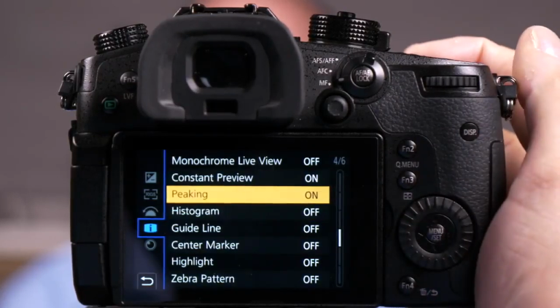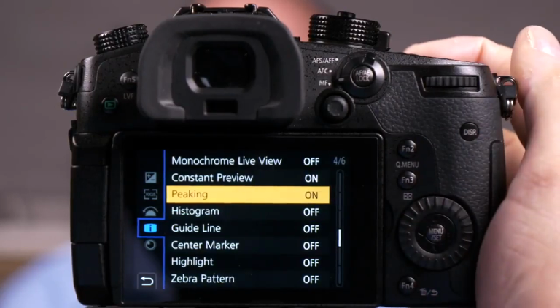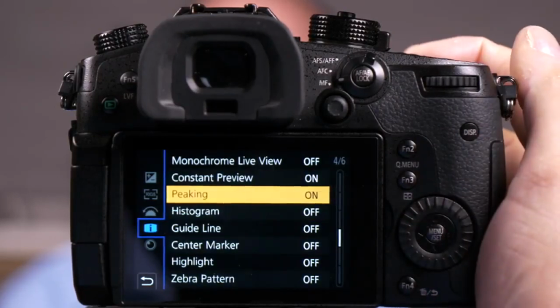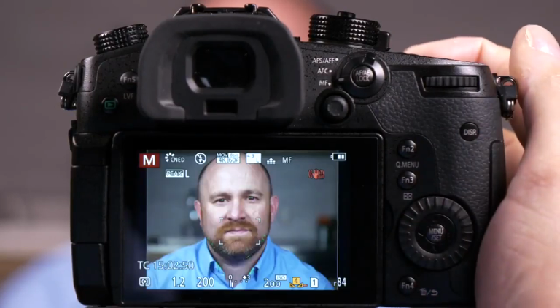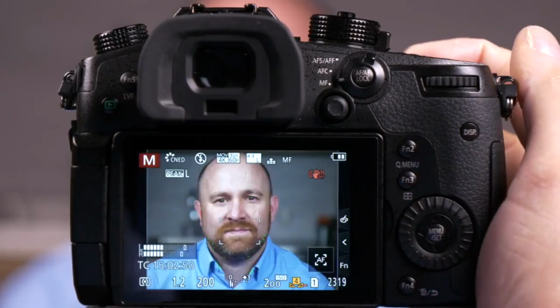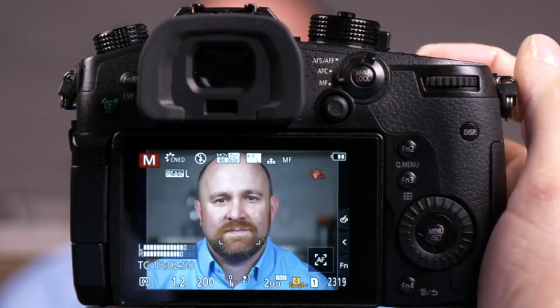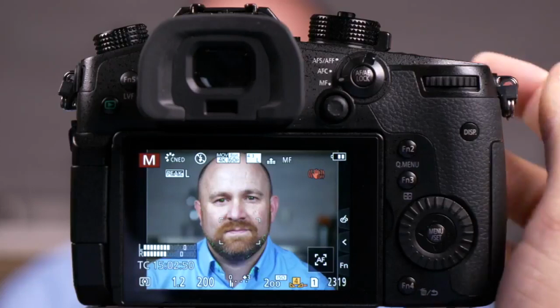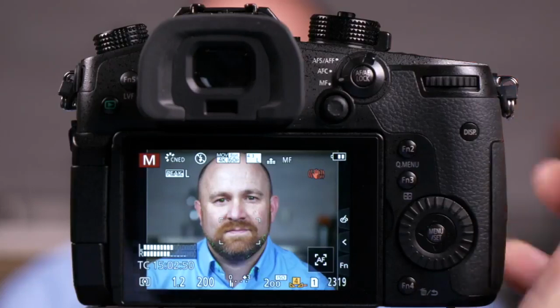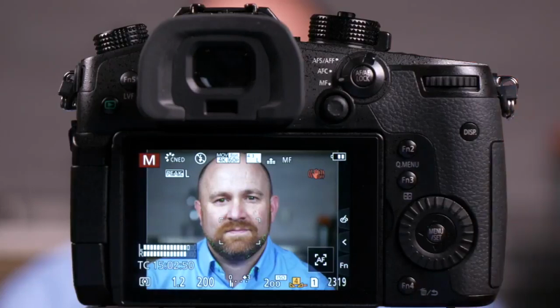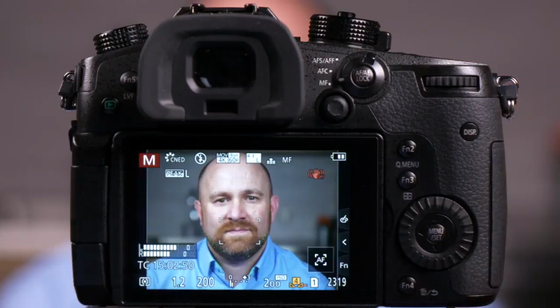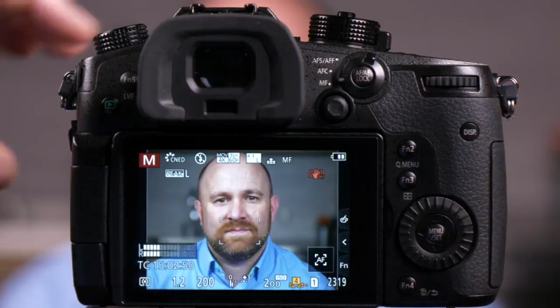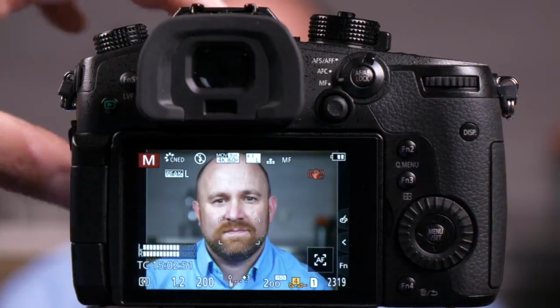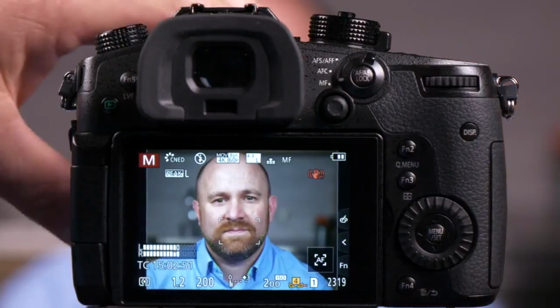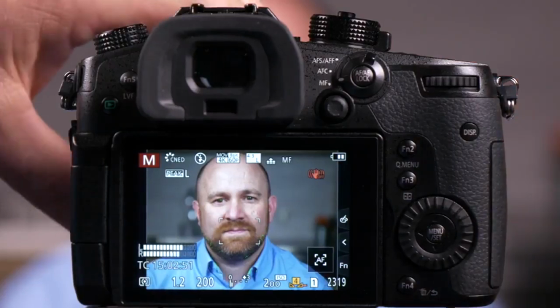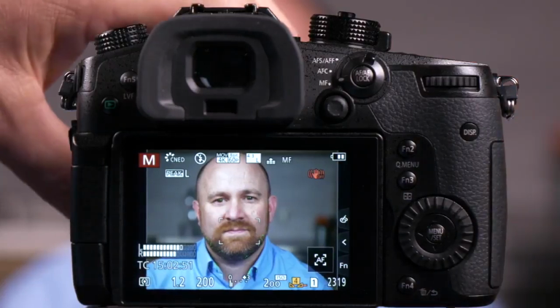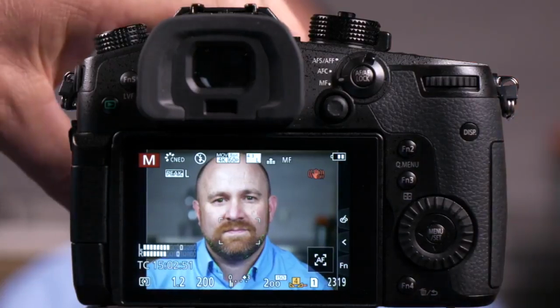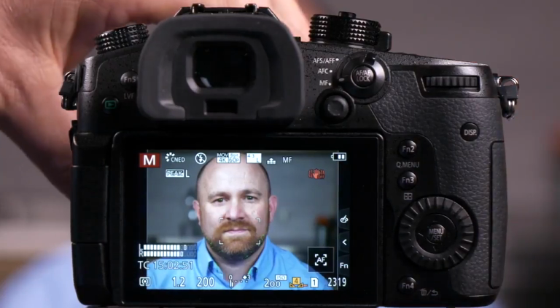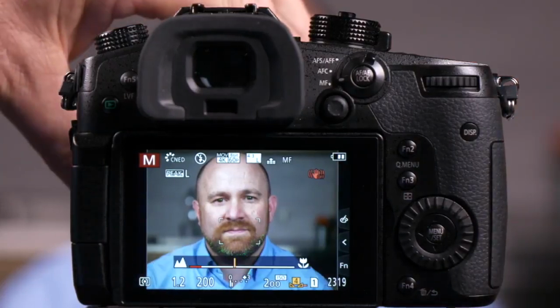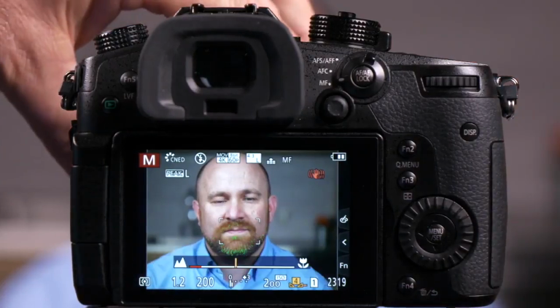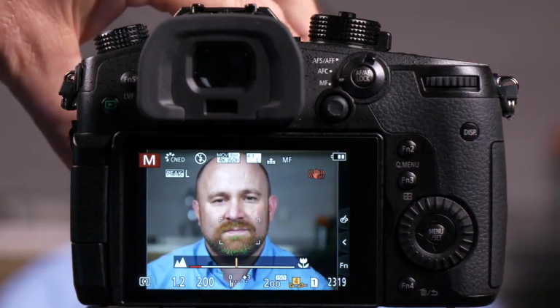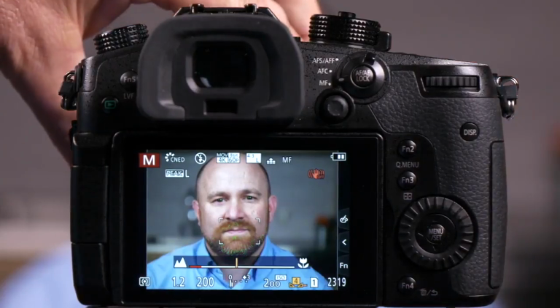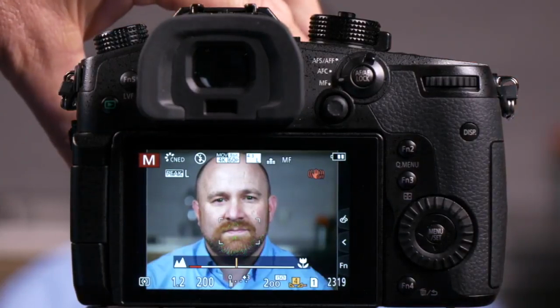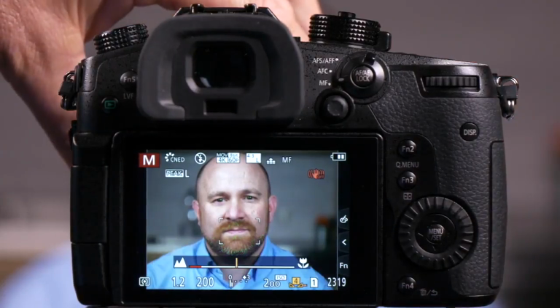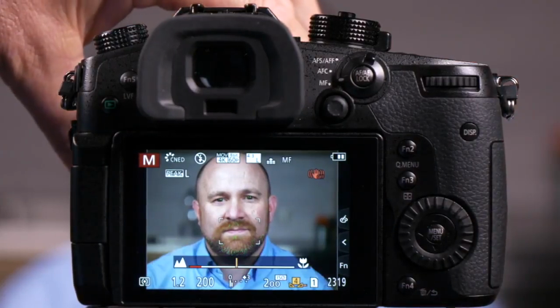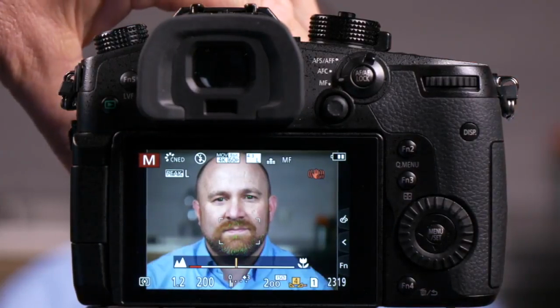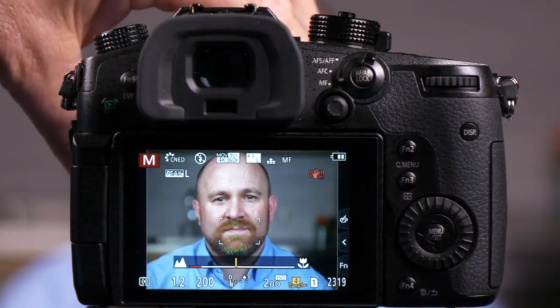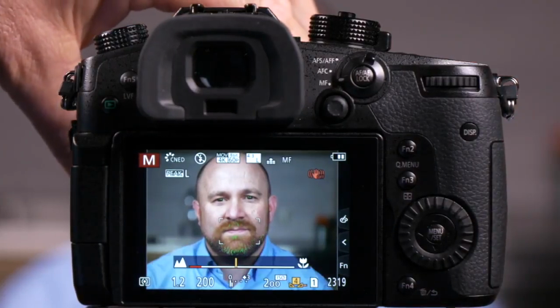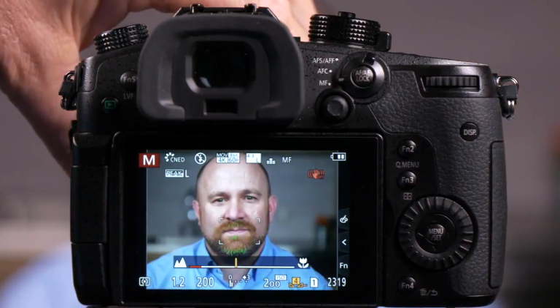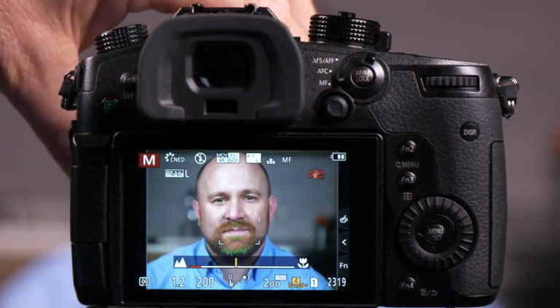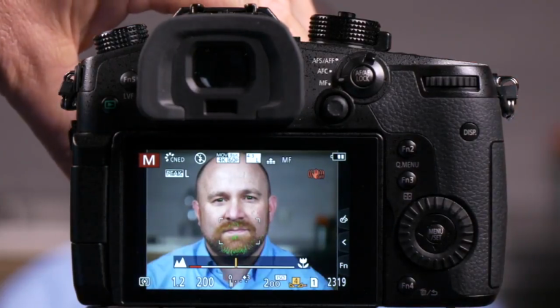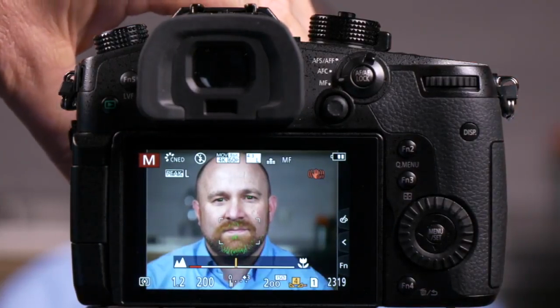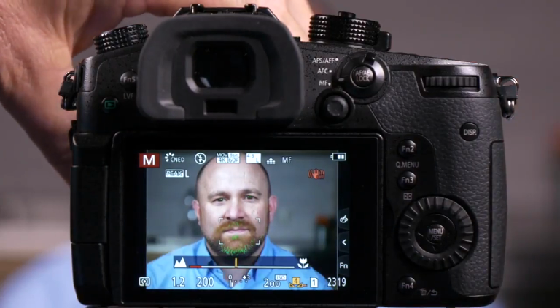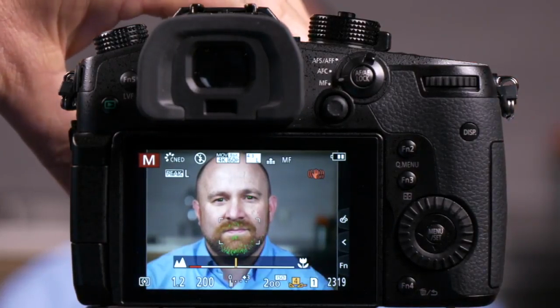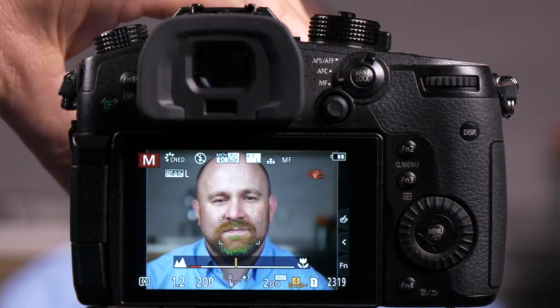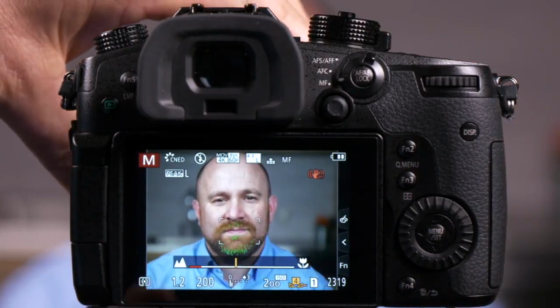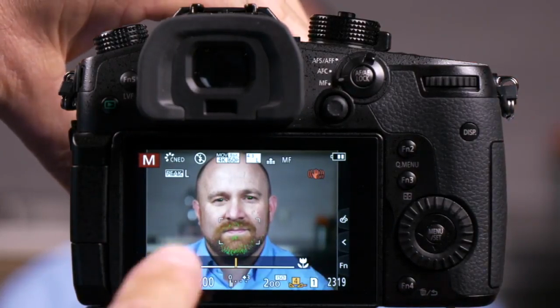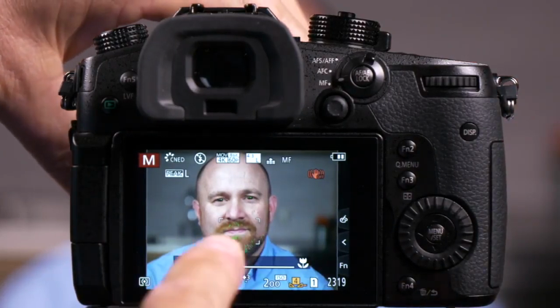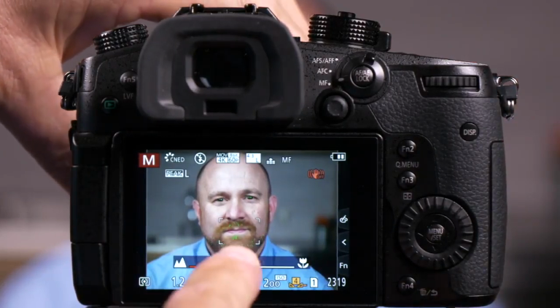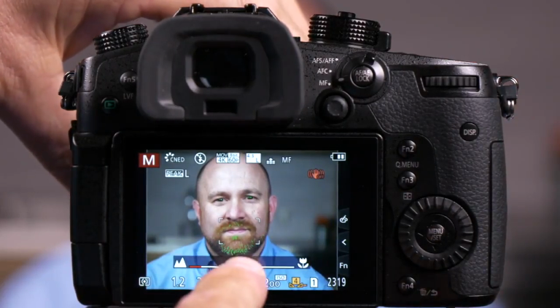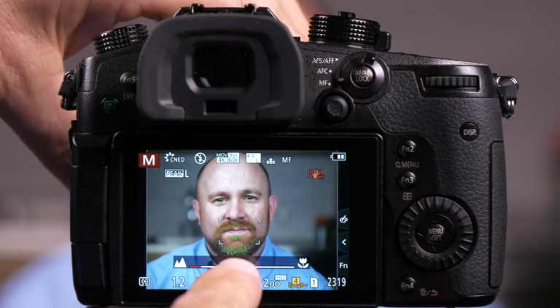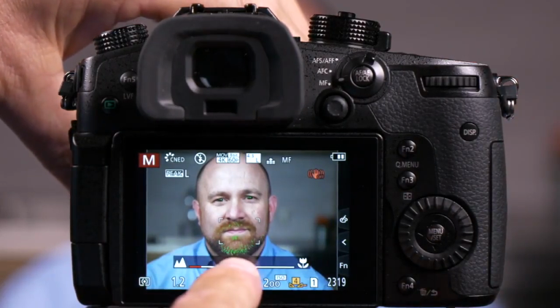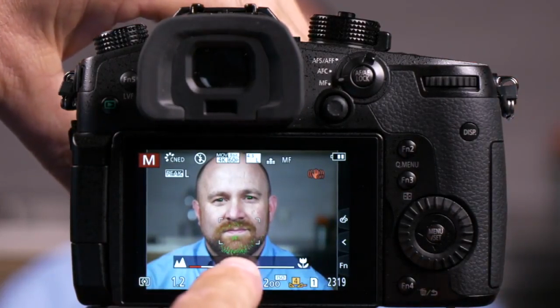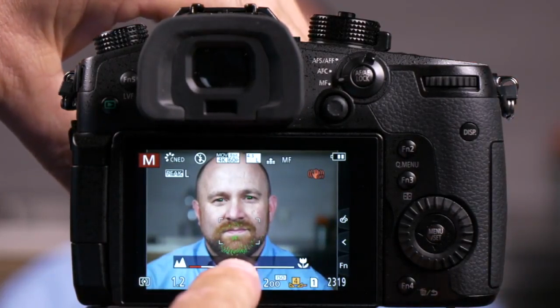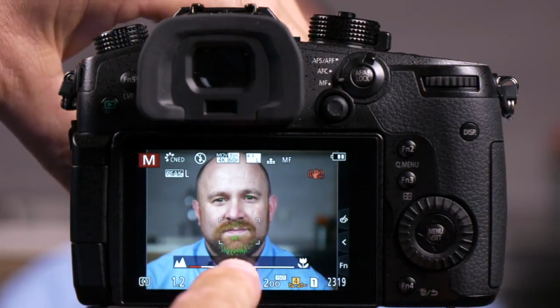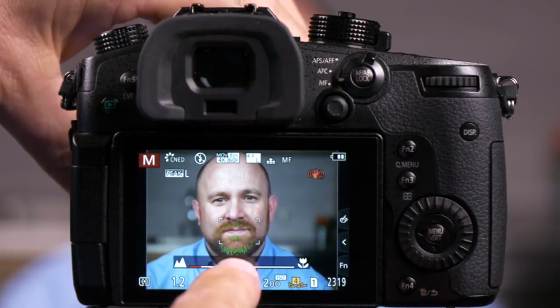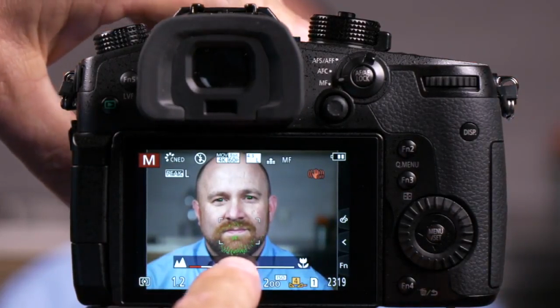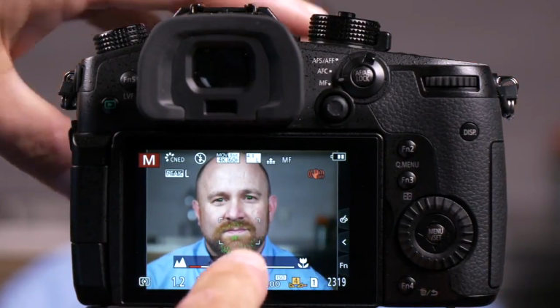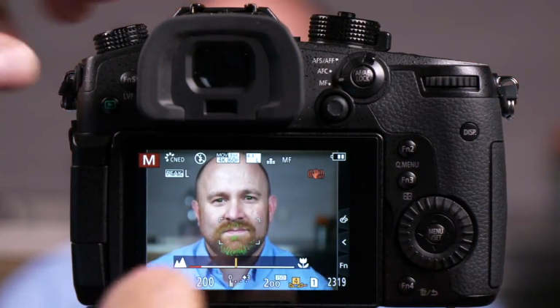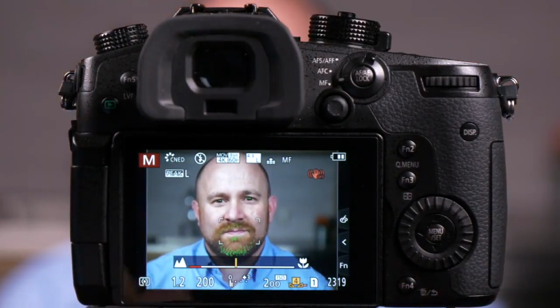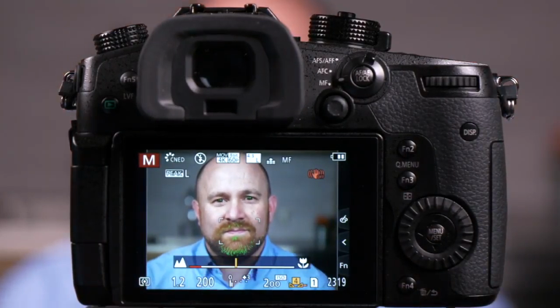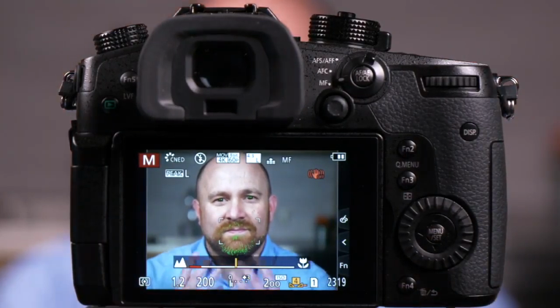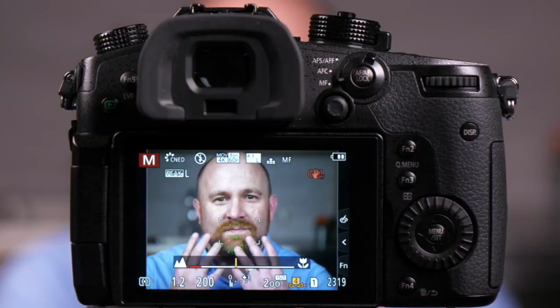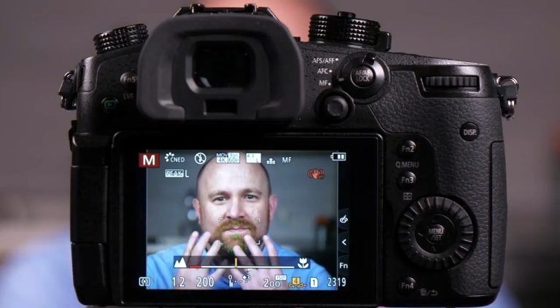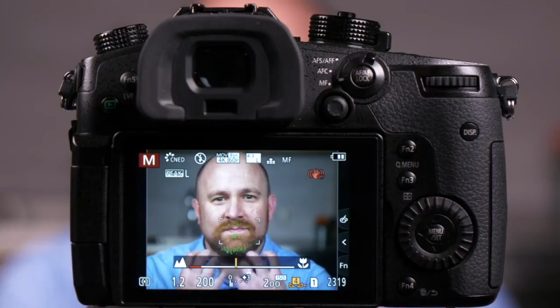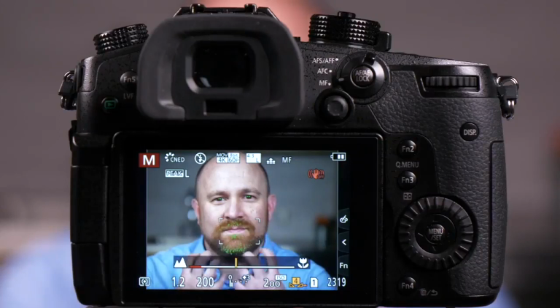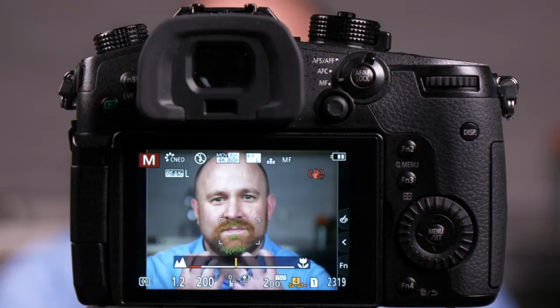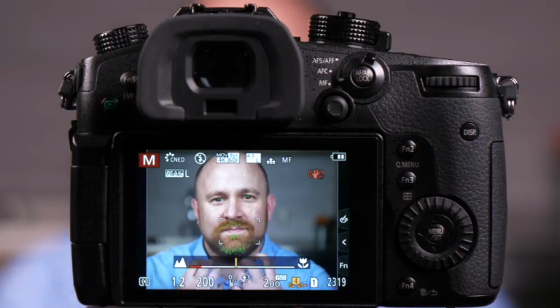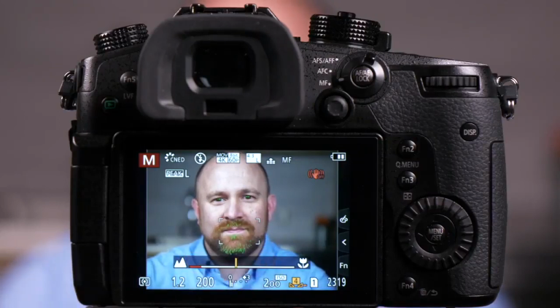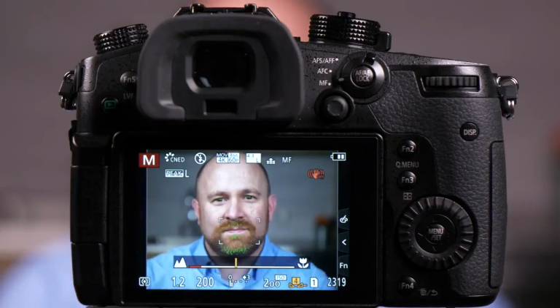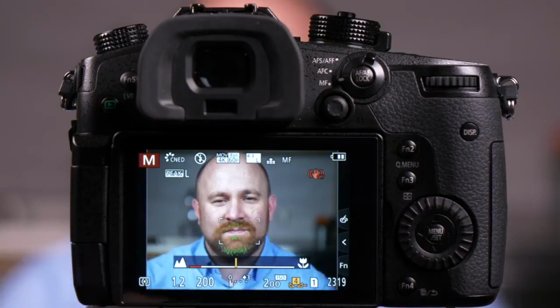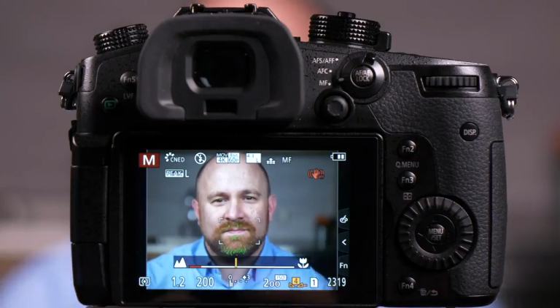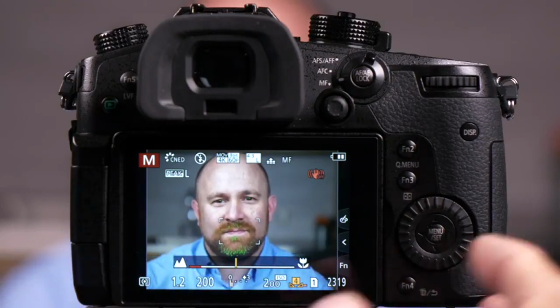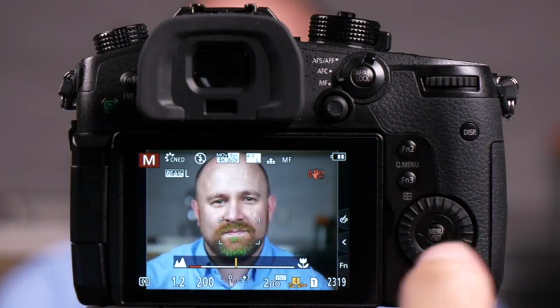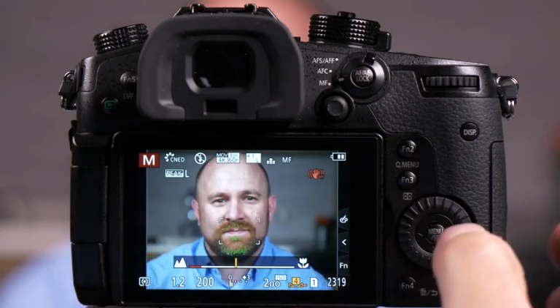So when I turn focus peaking on, you're gonna see when I focus on Matt, you can see the green glowing in his beard. That shows me that that's perfectly in focus.